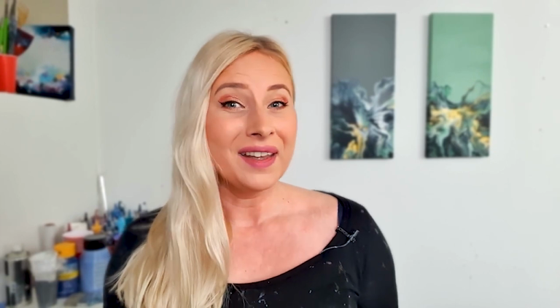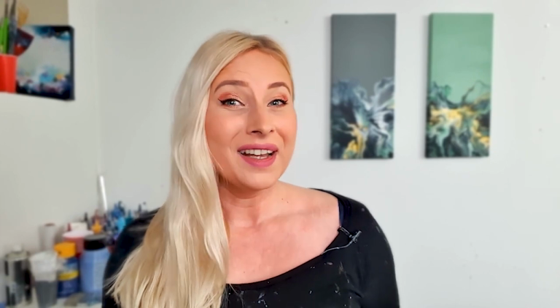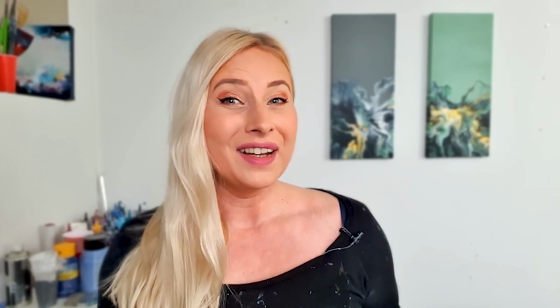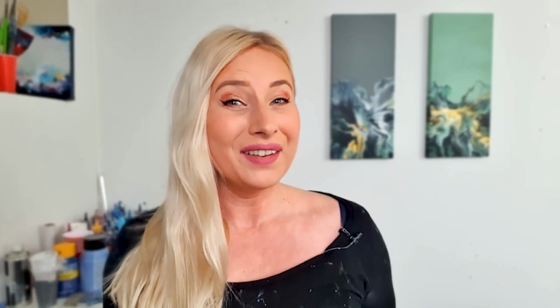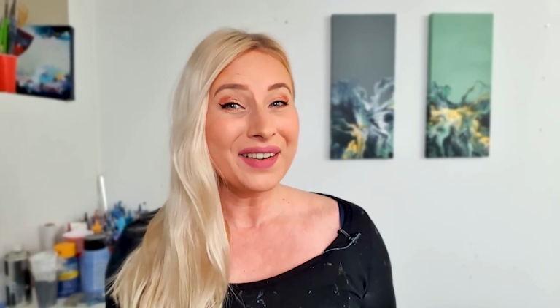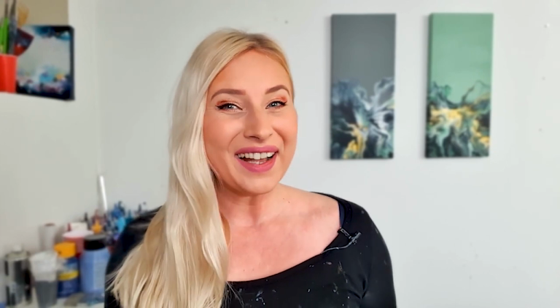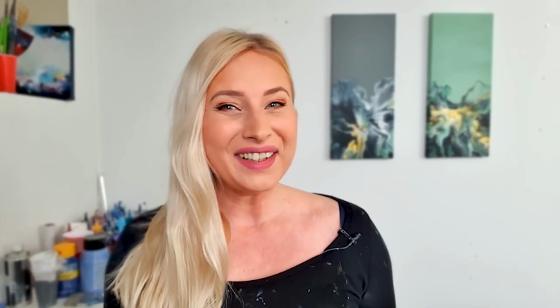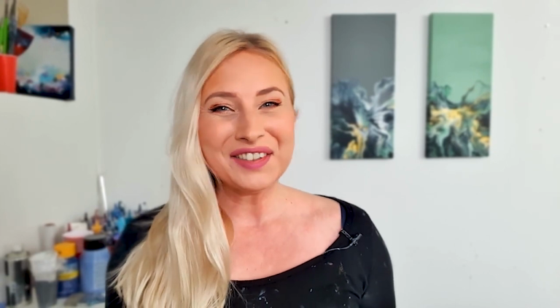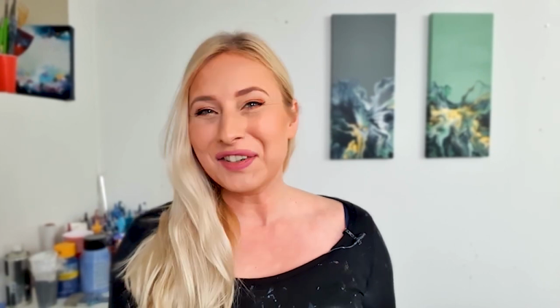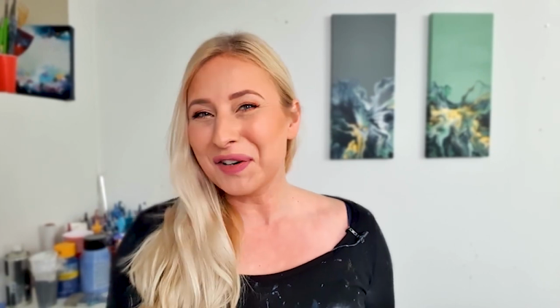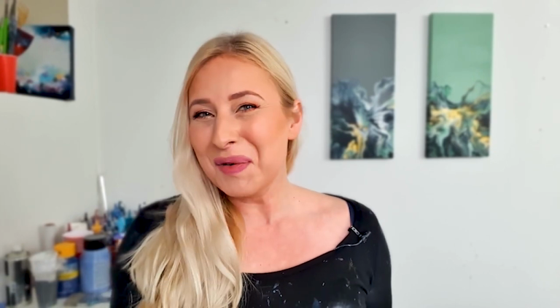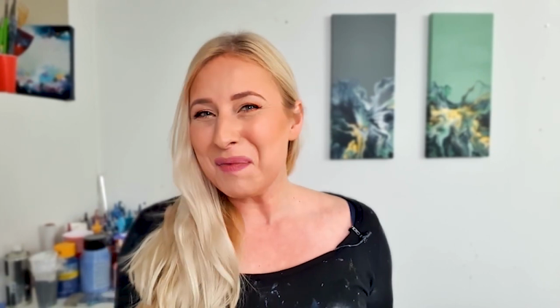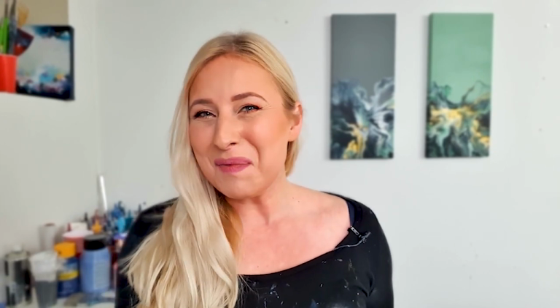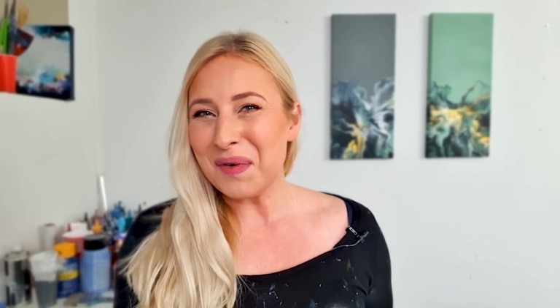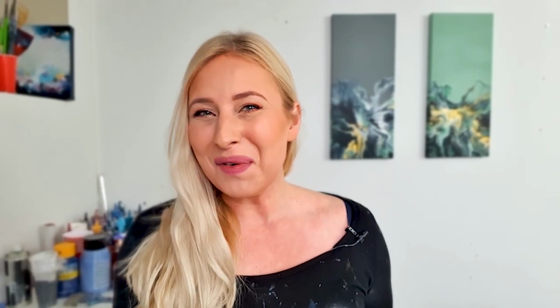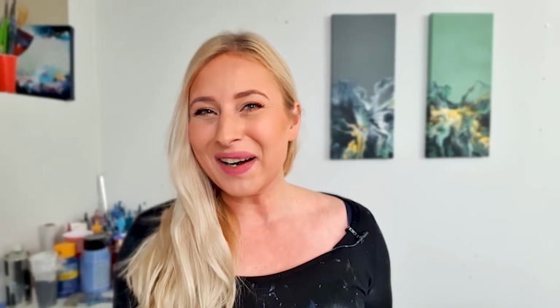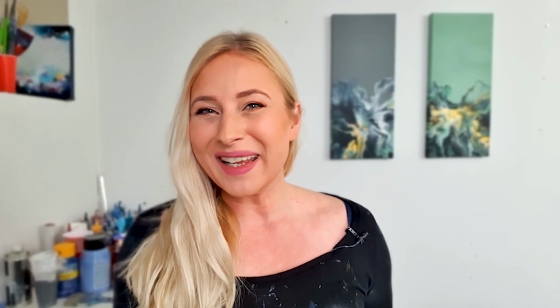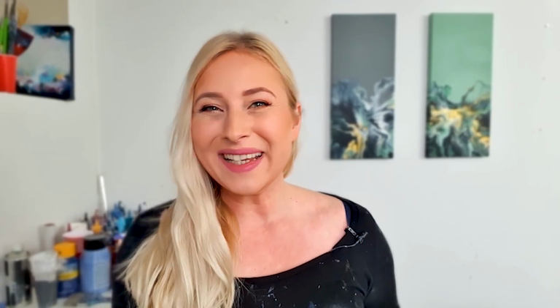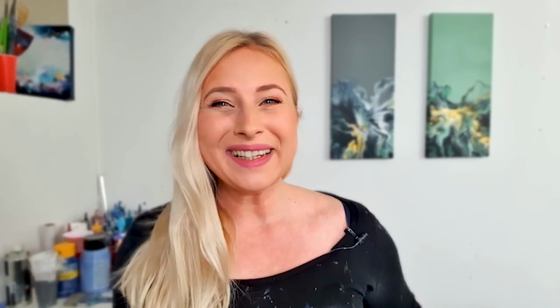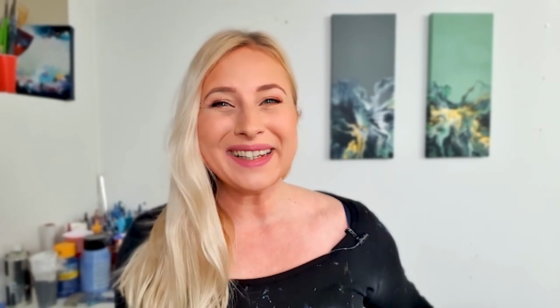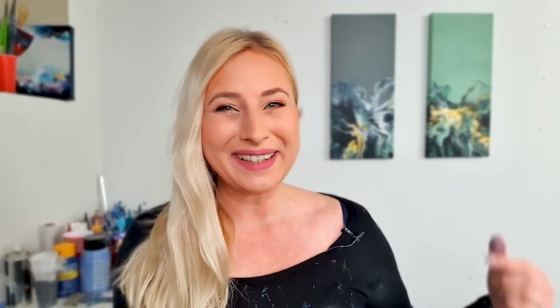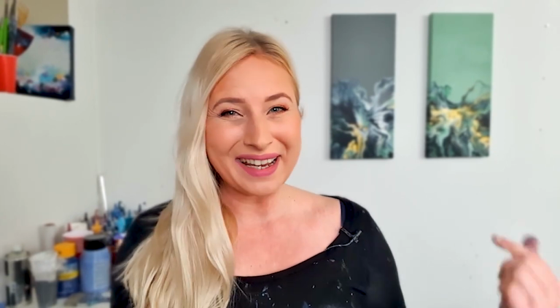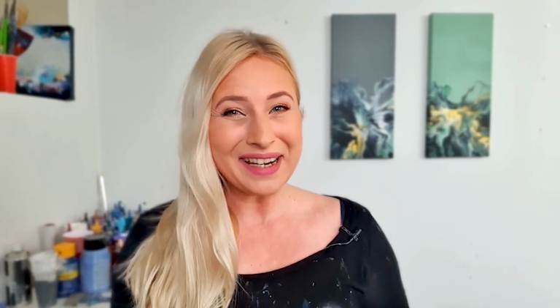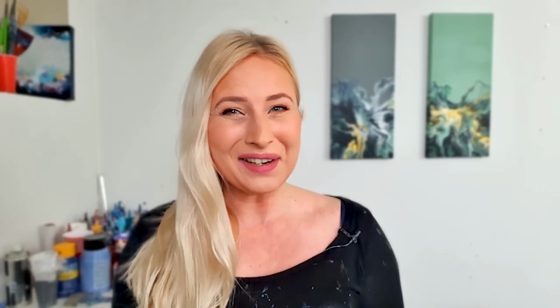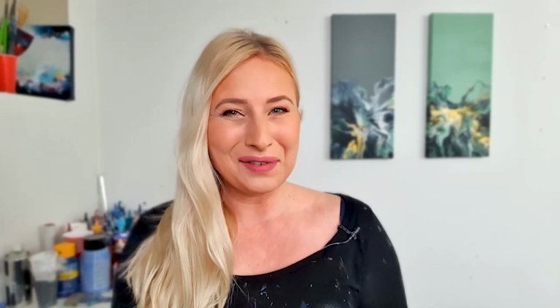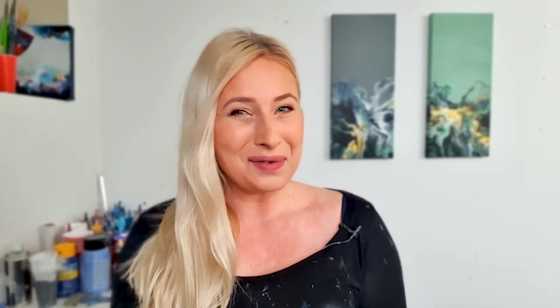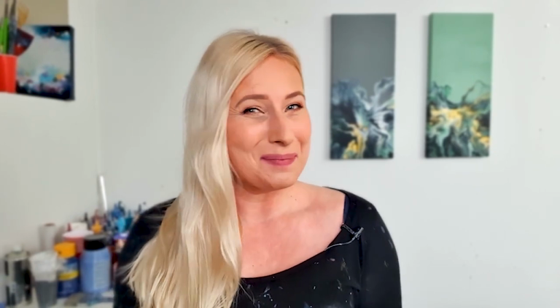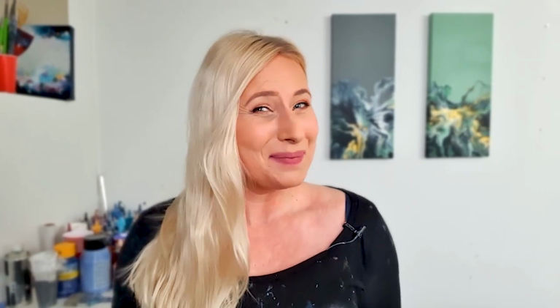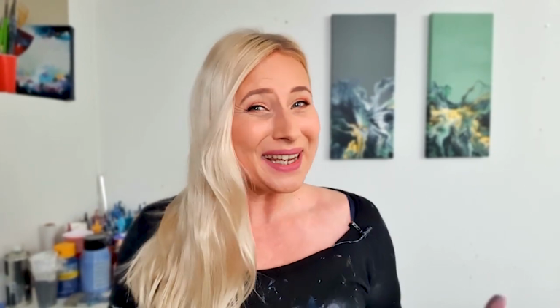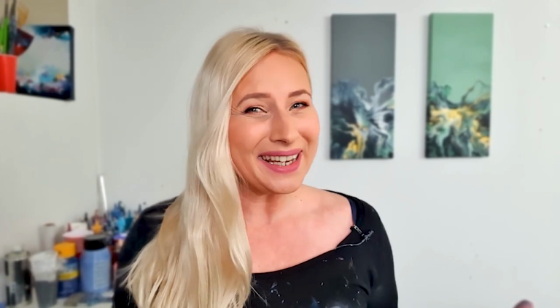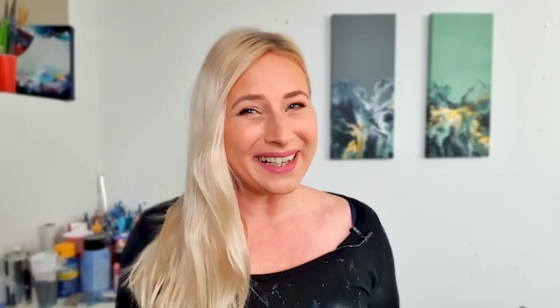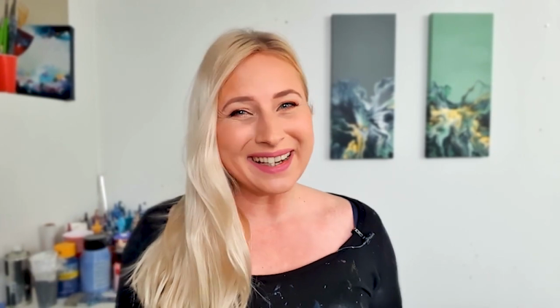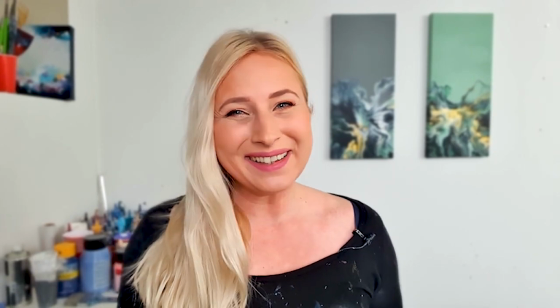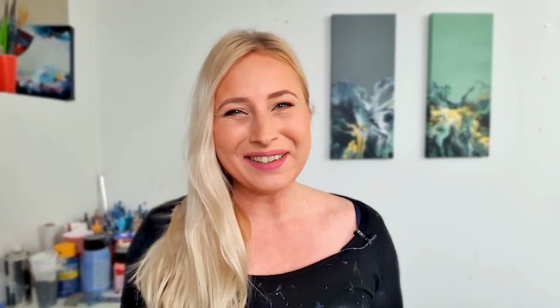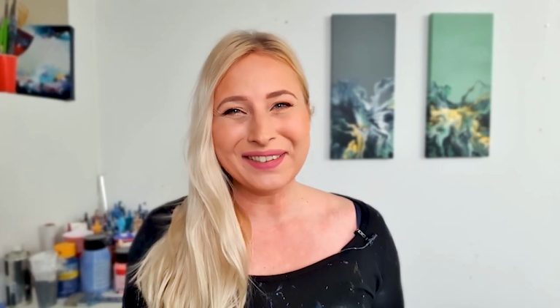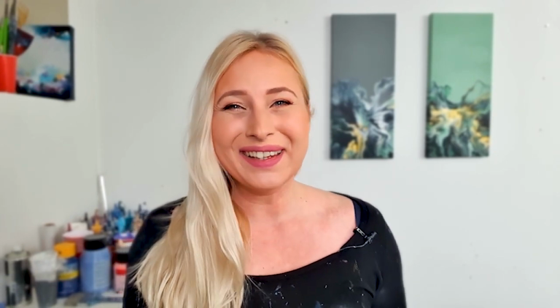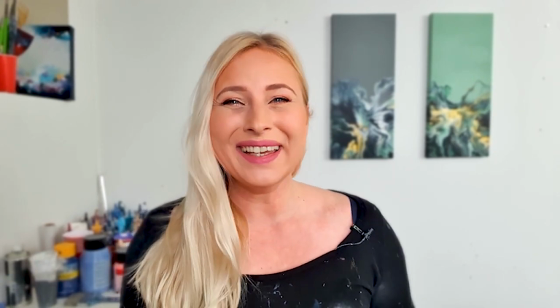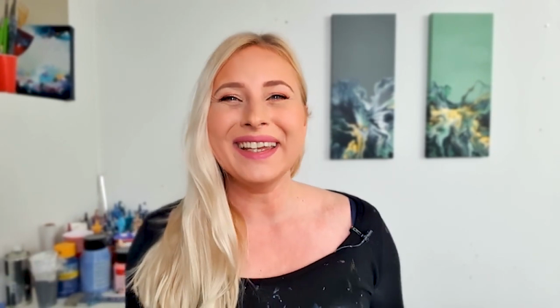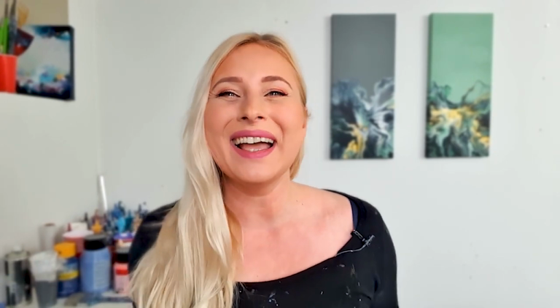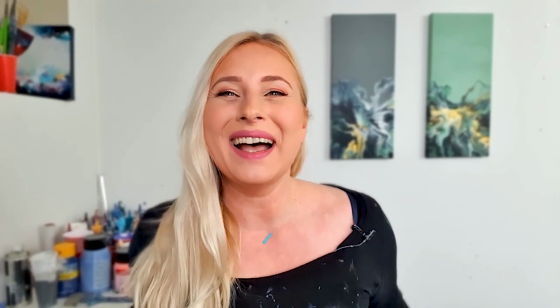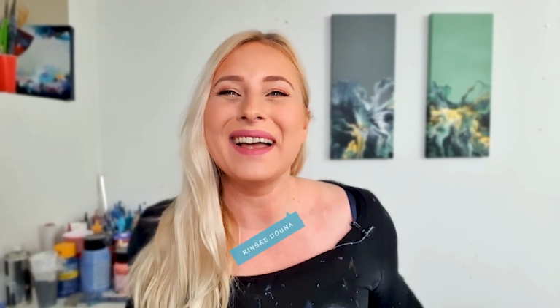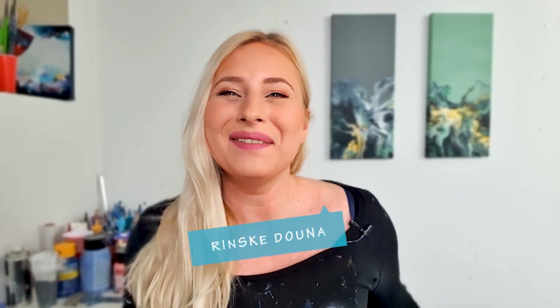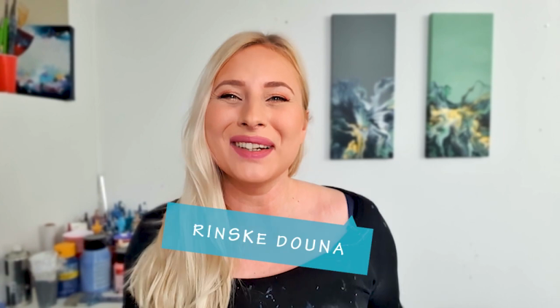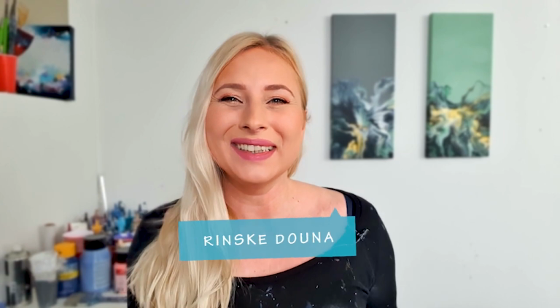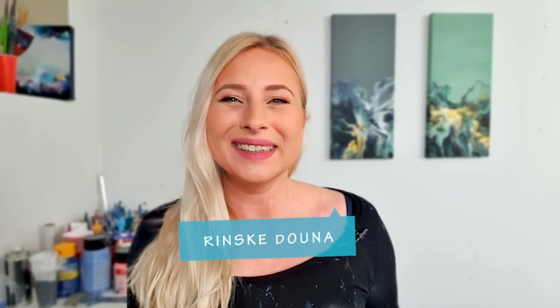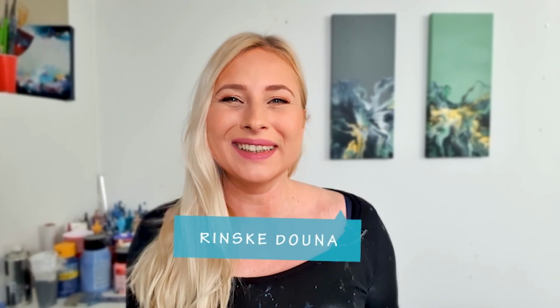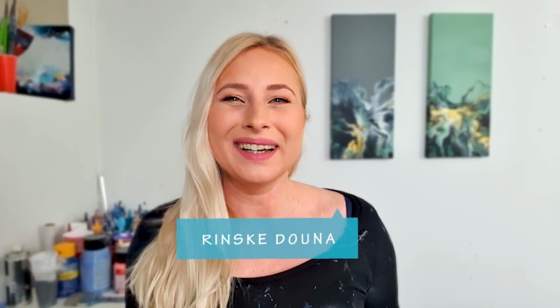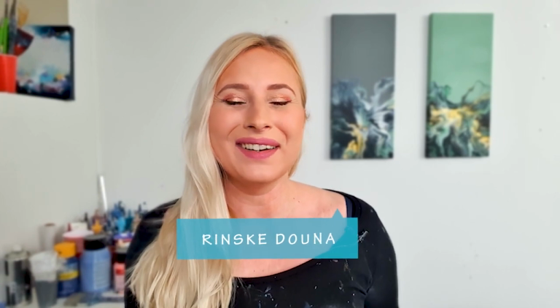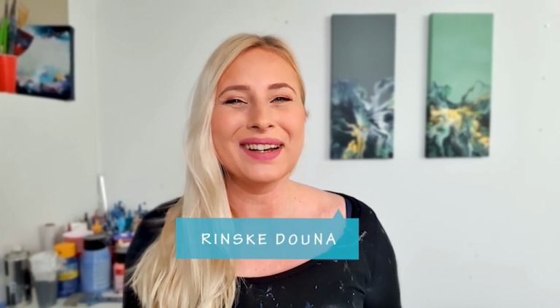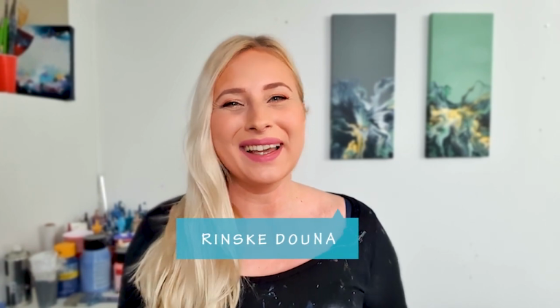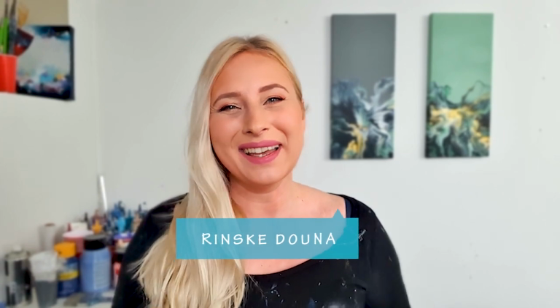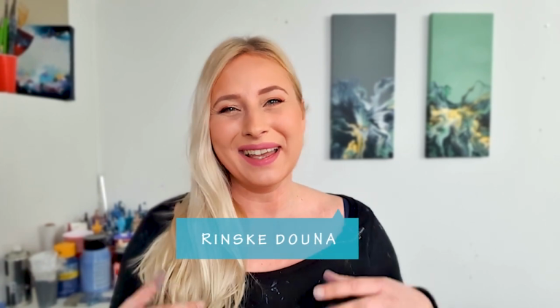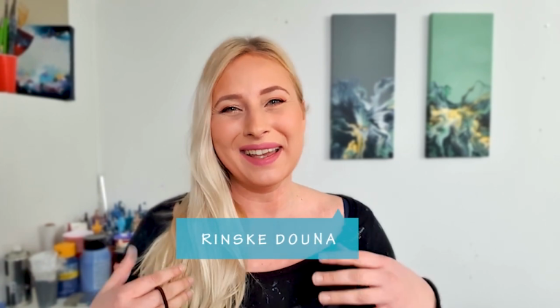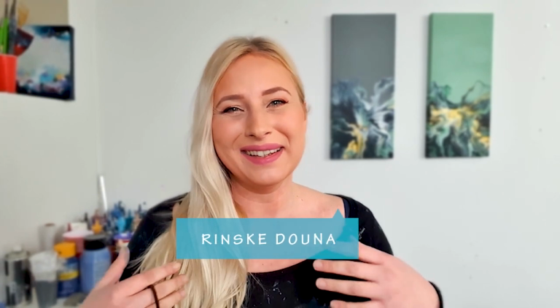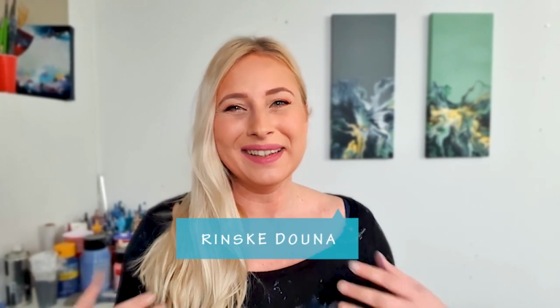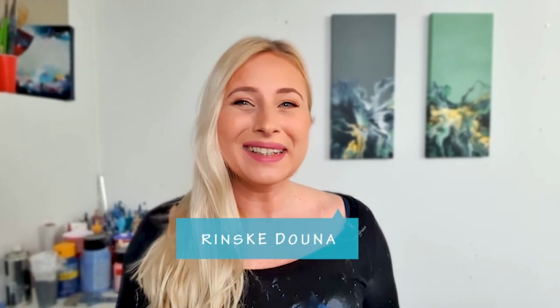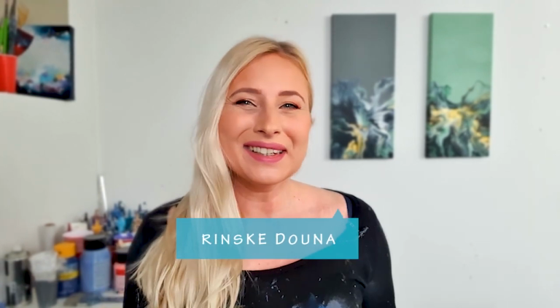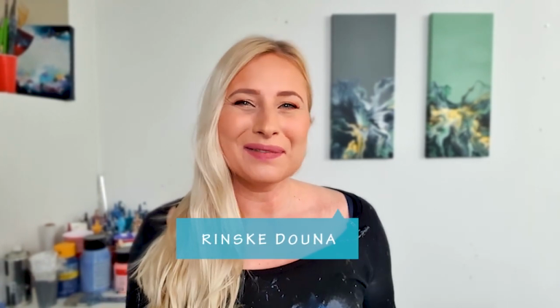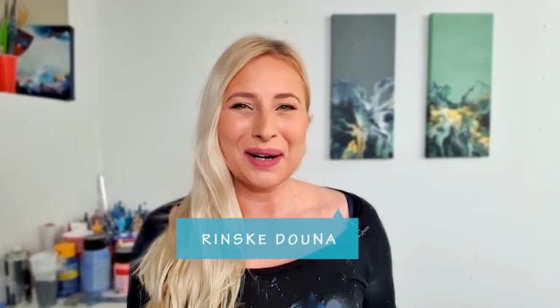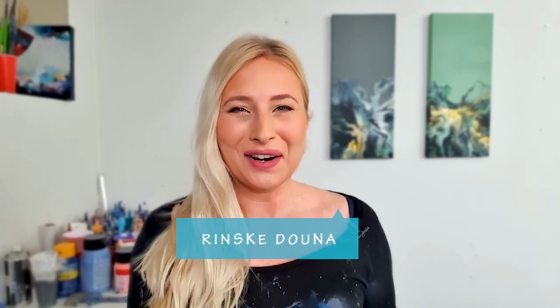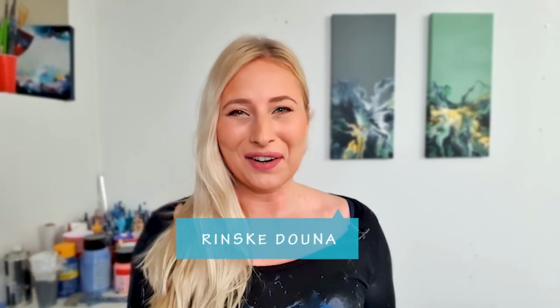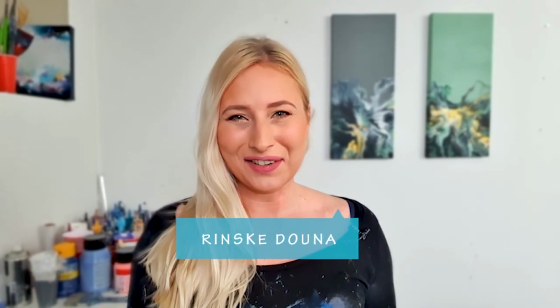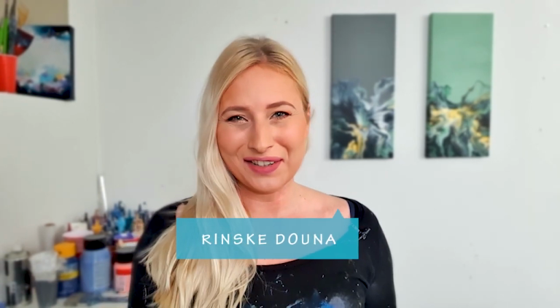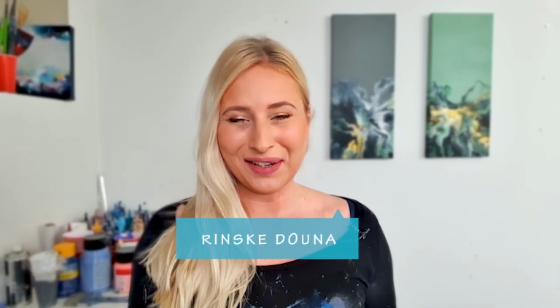Hello guys! Good morning! Thank you for being here today. I'm Rinske Dauna and this is my art channel.